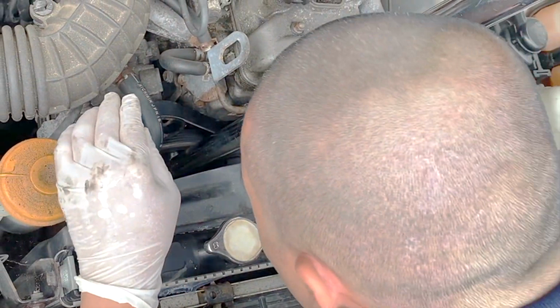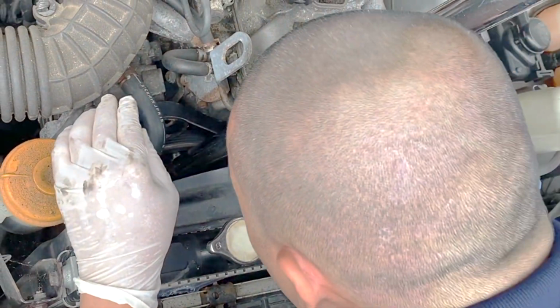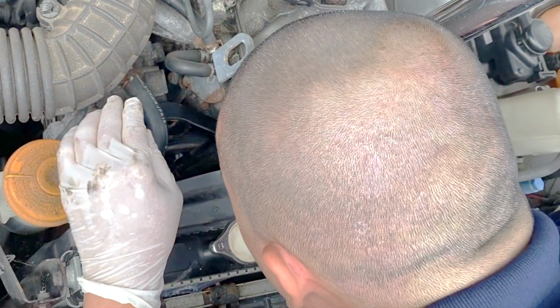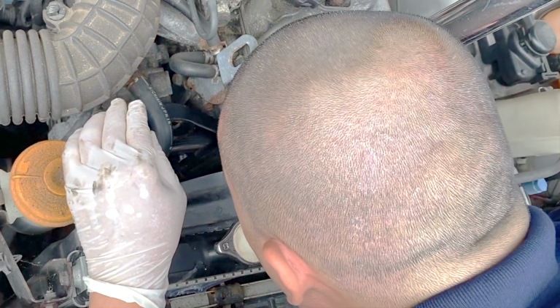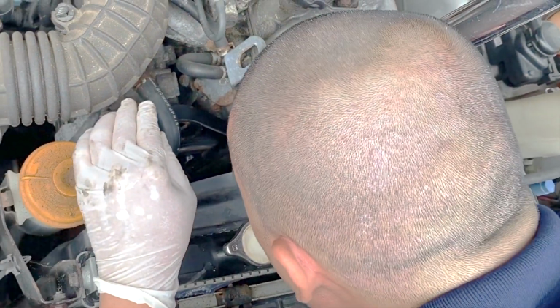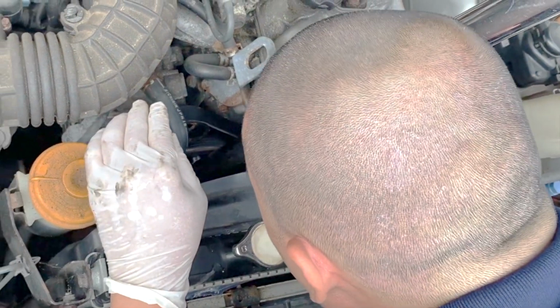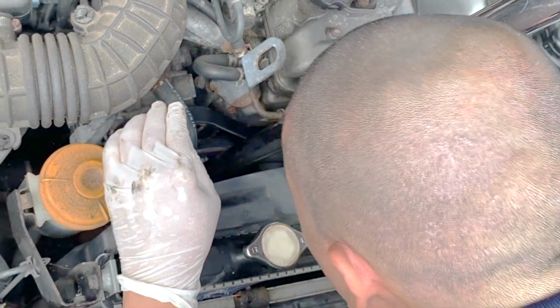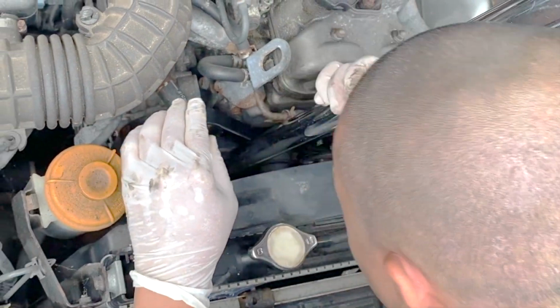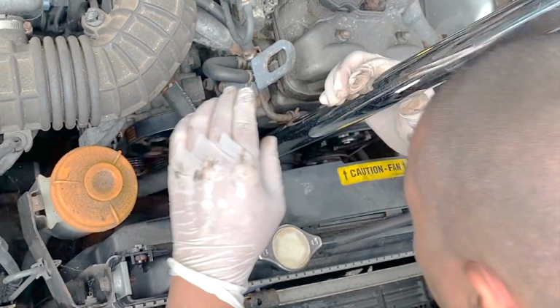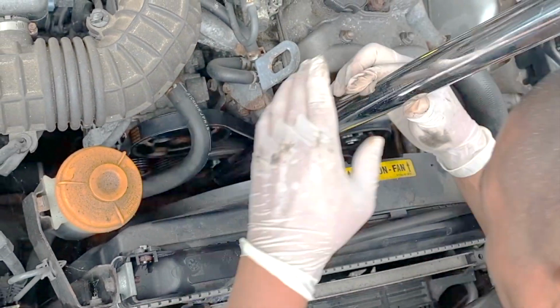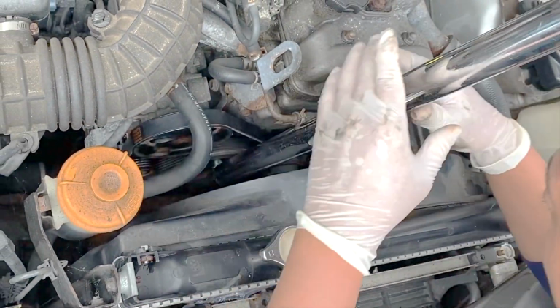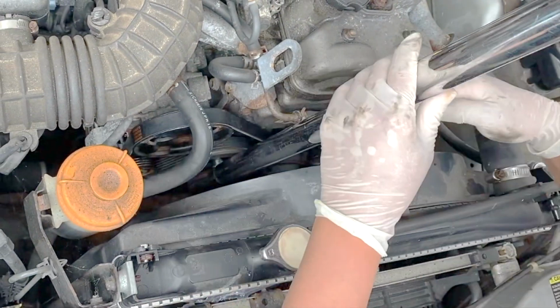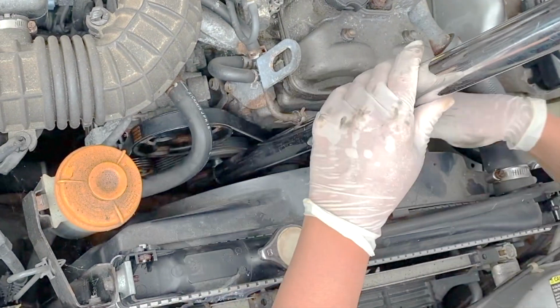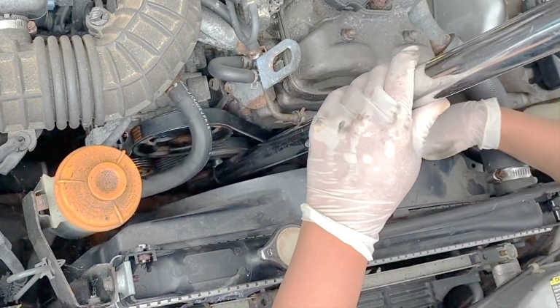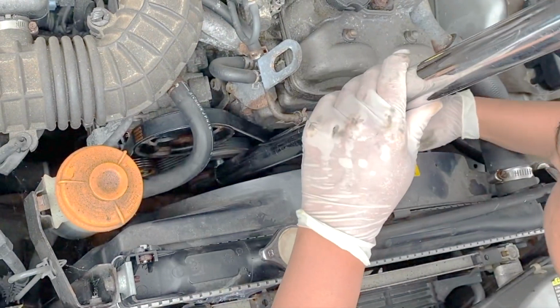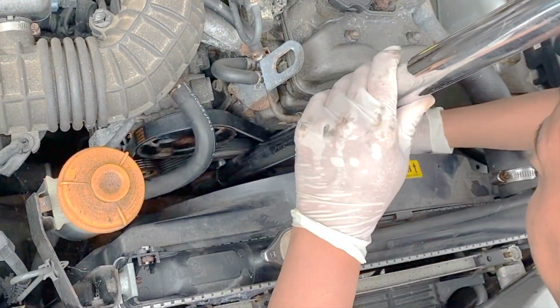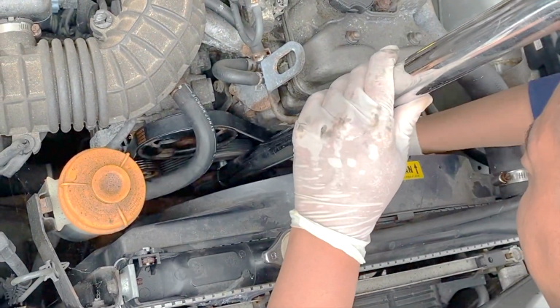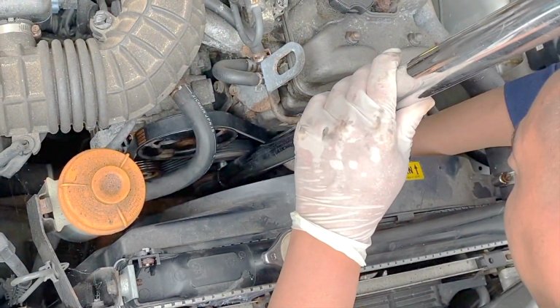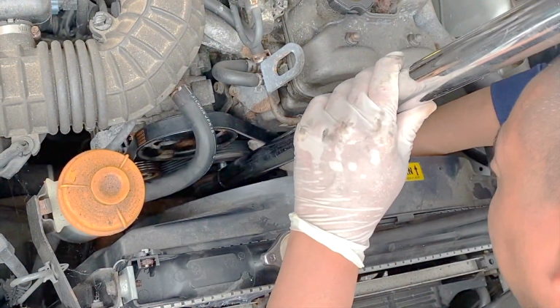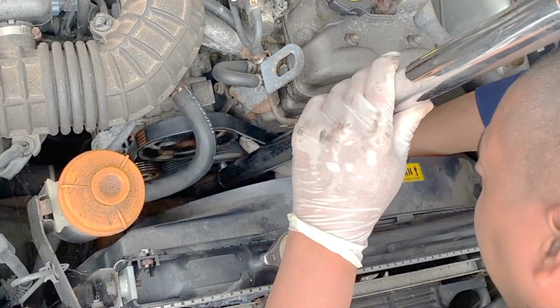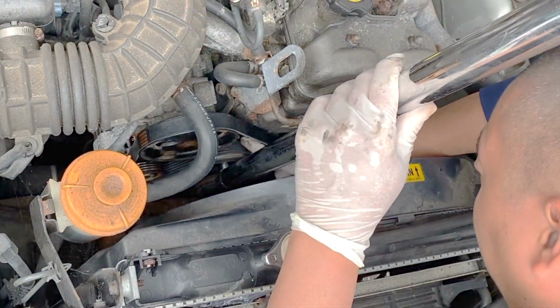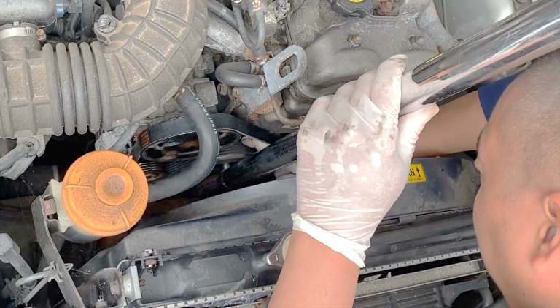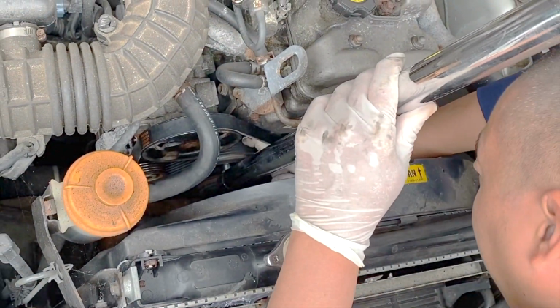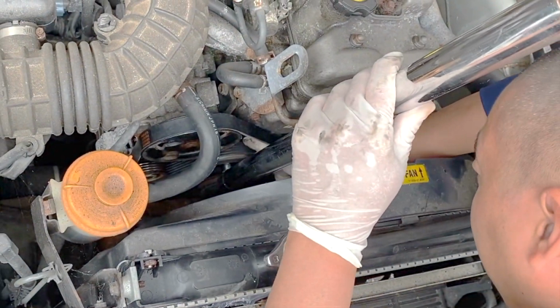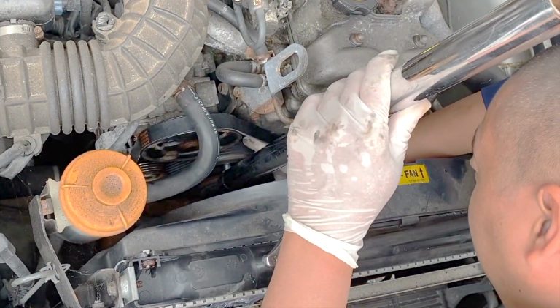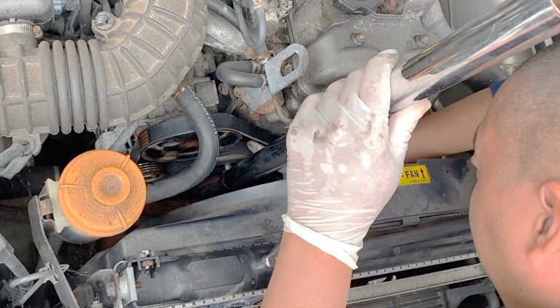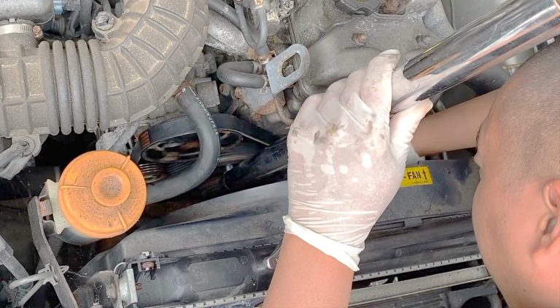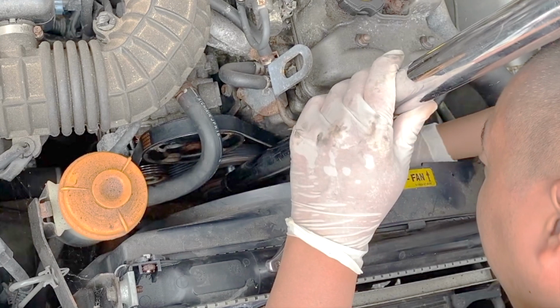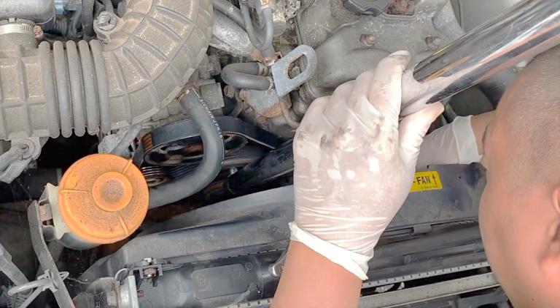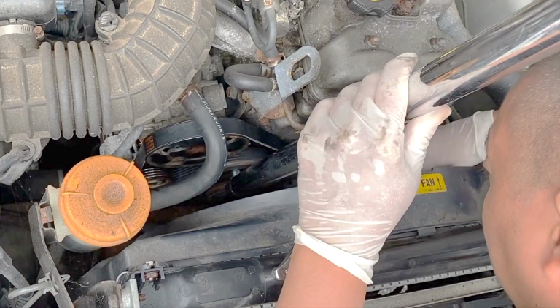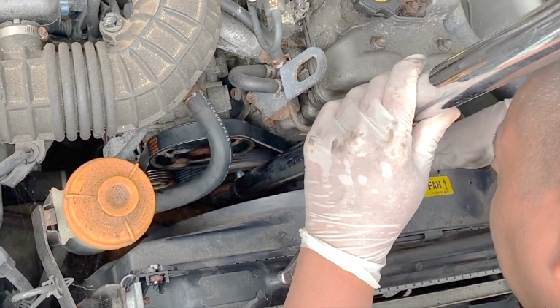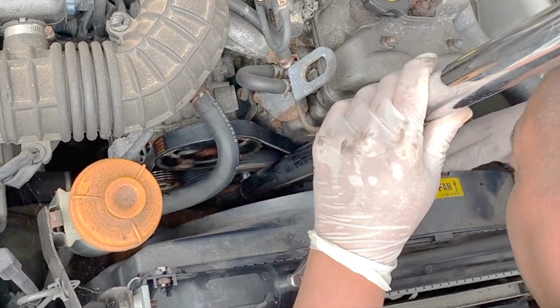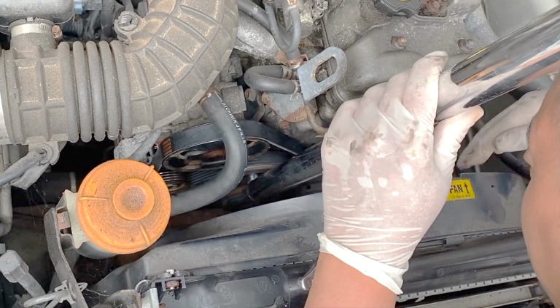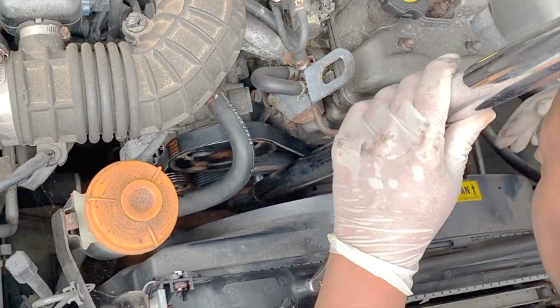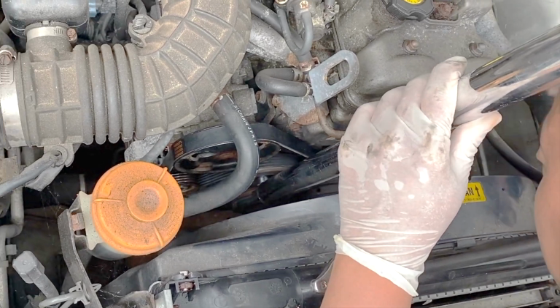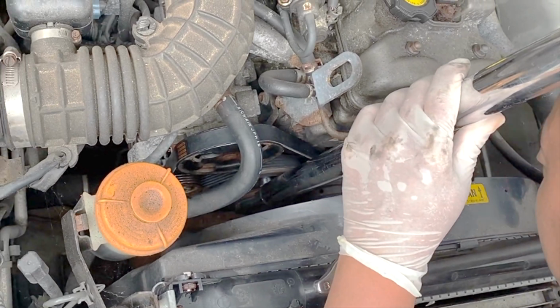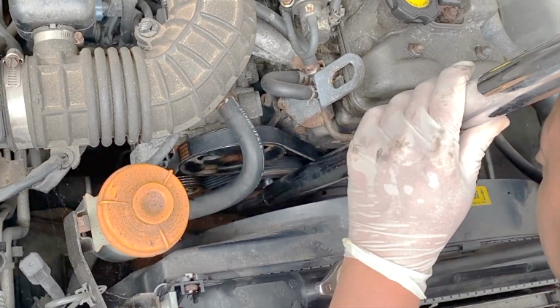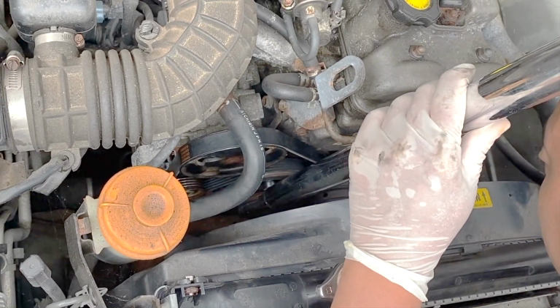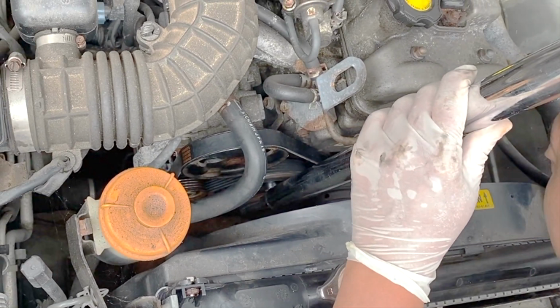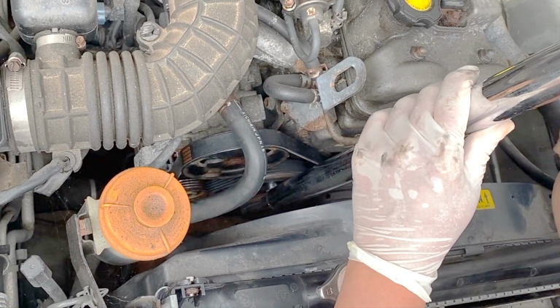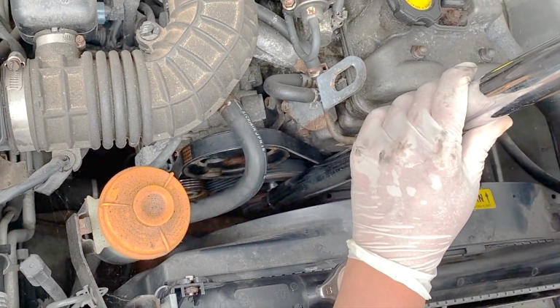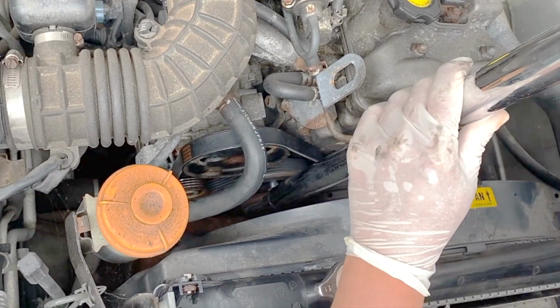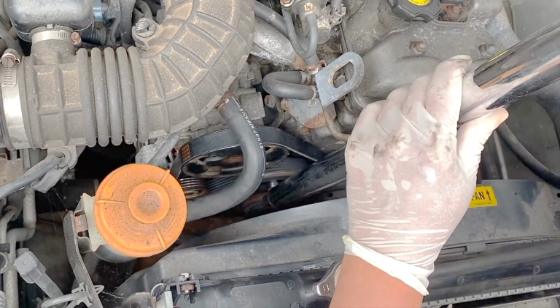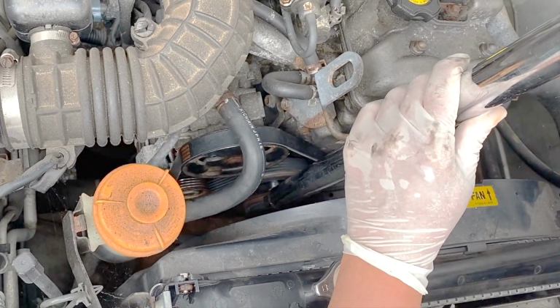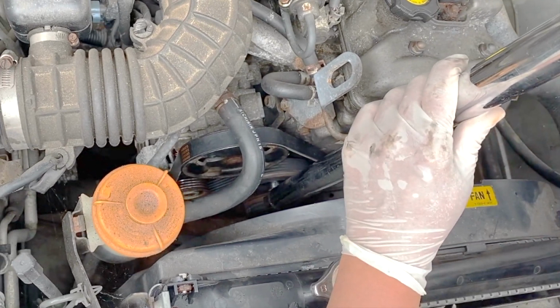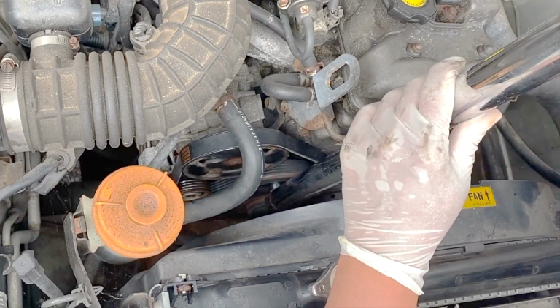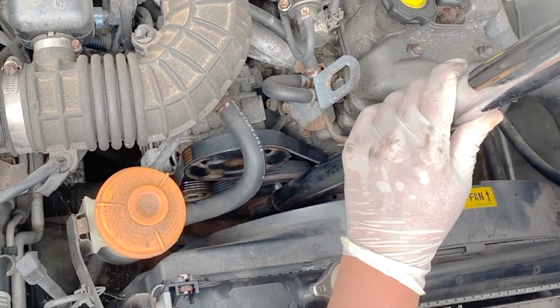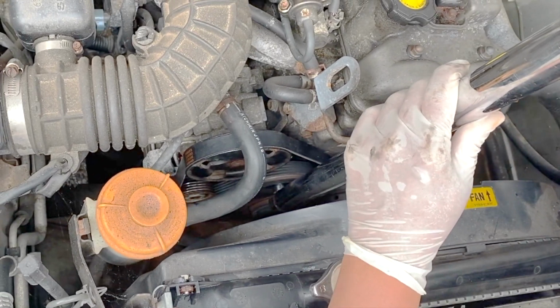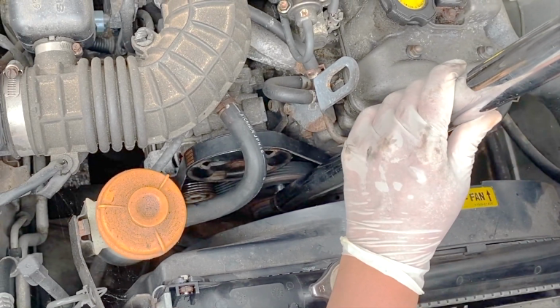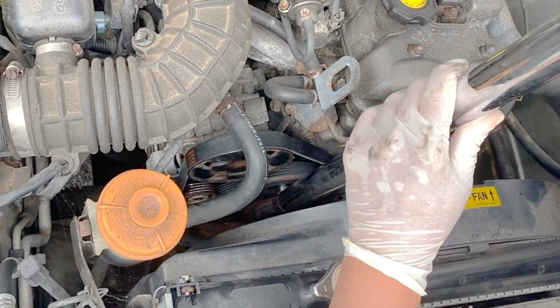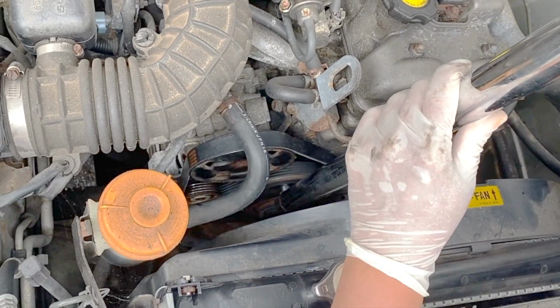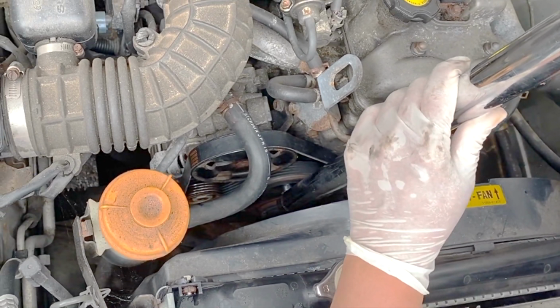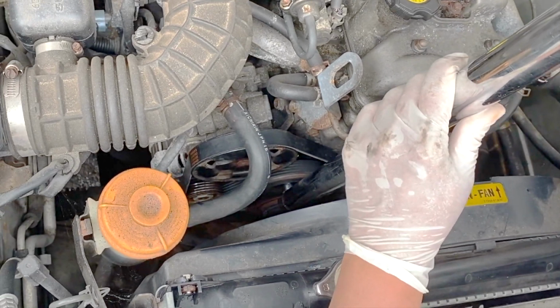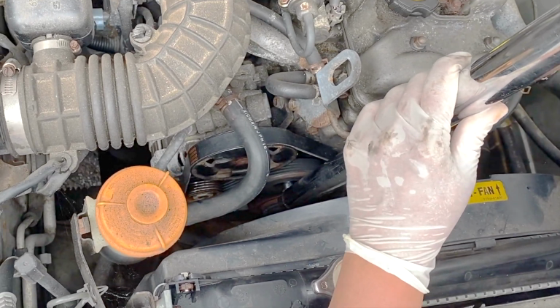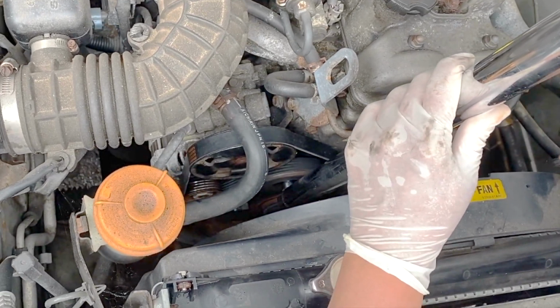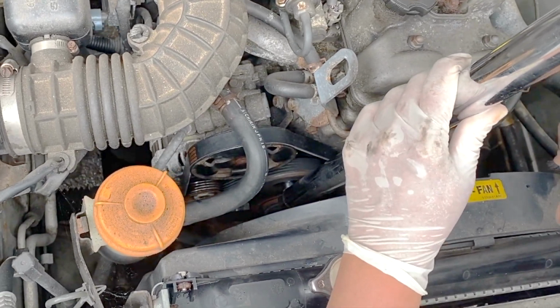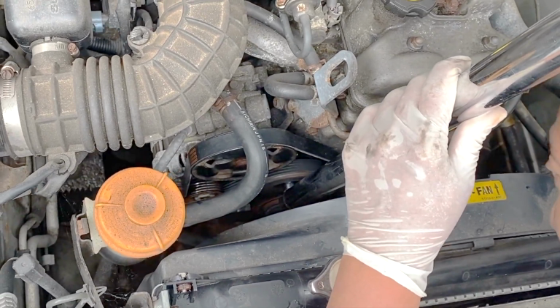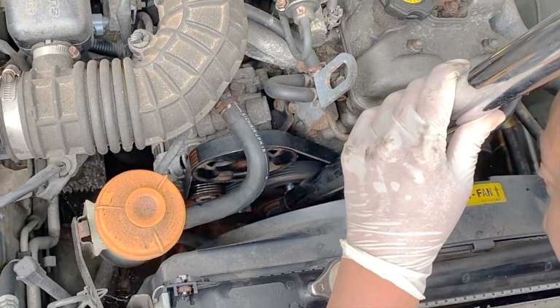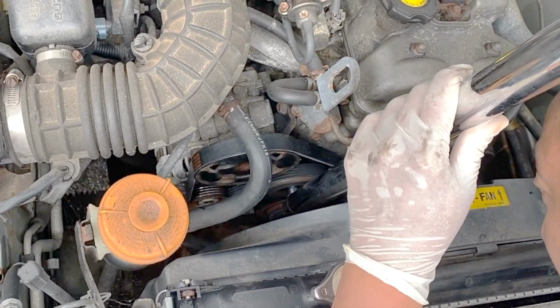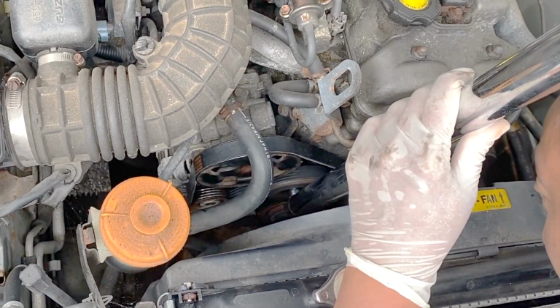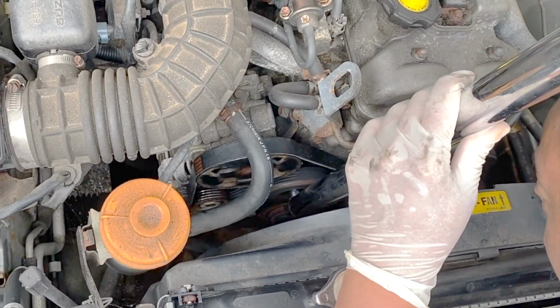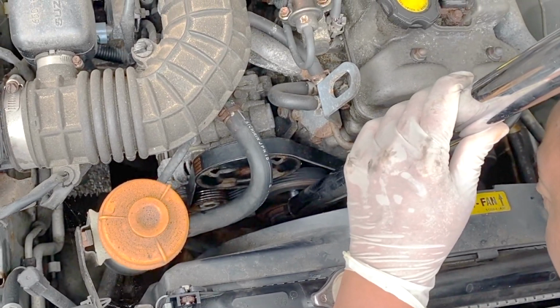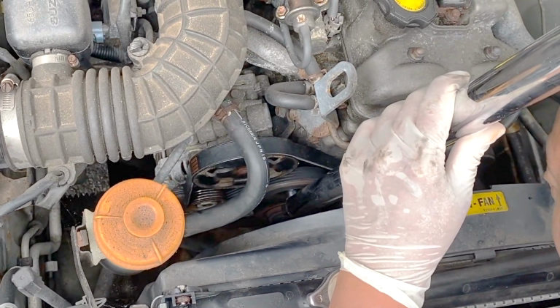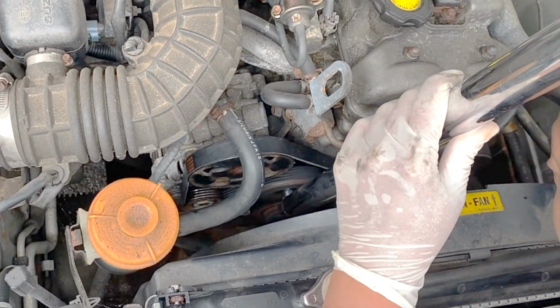Double-check so that the belt doesn't jump on you when you're running the vehicle.